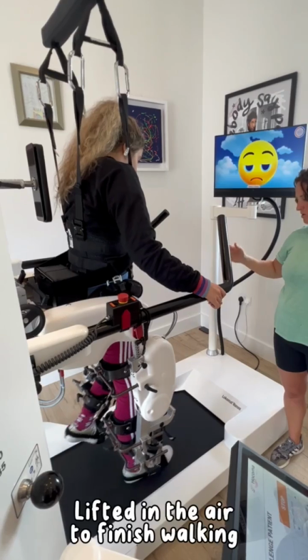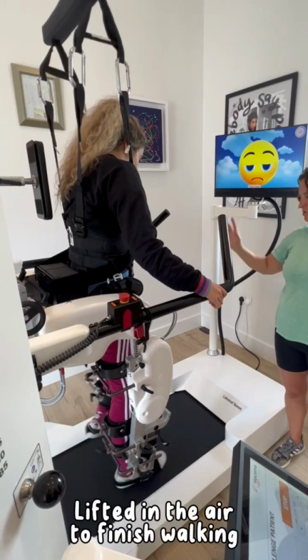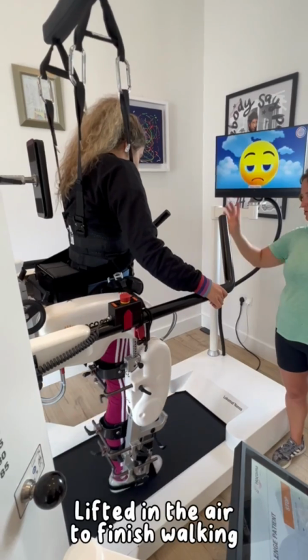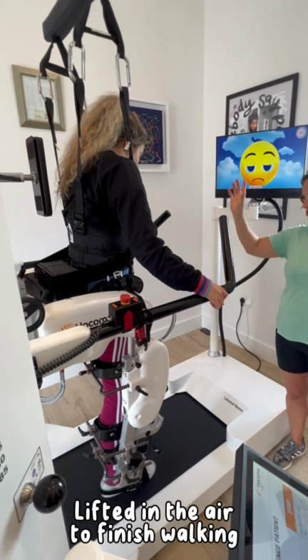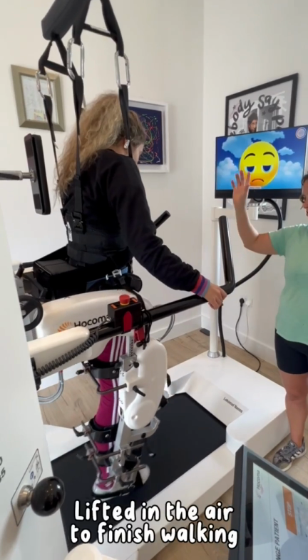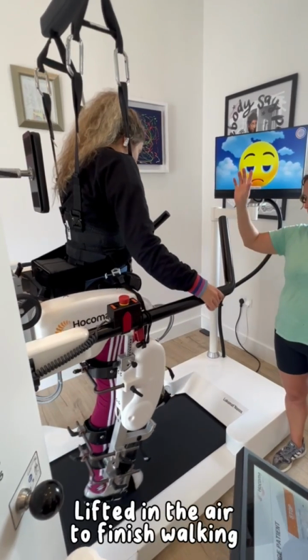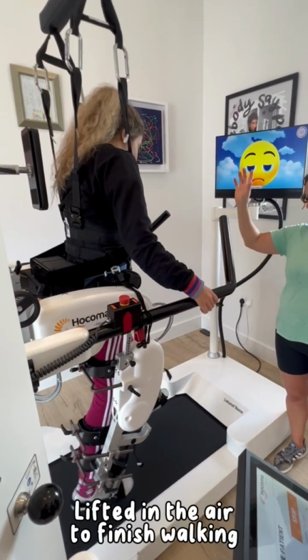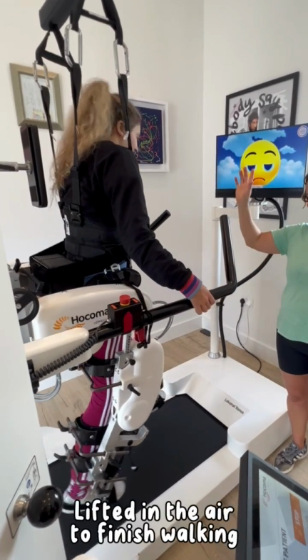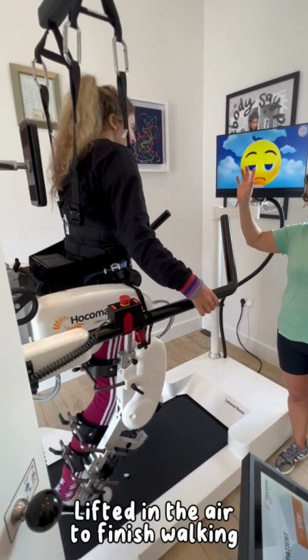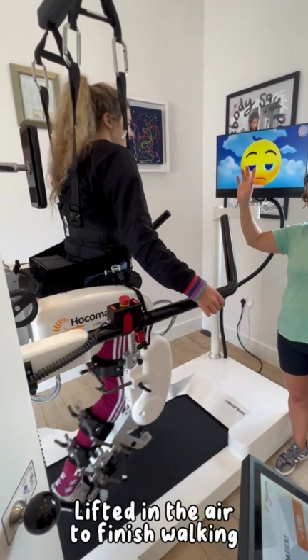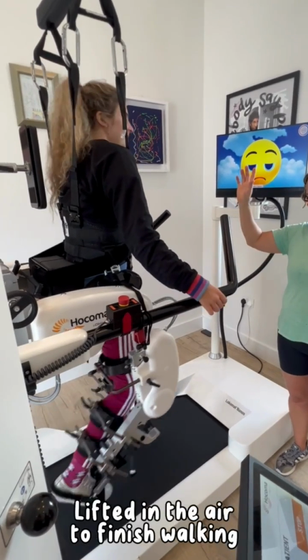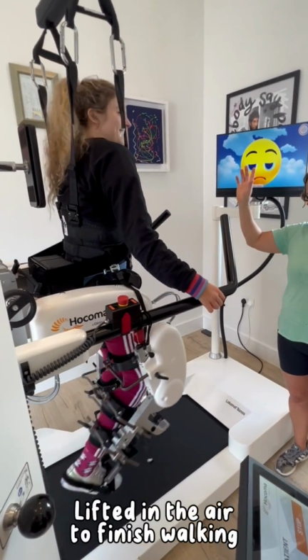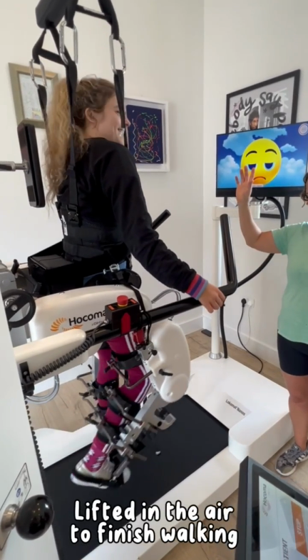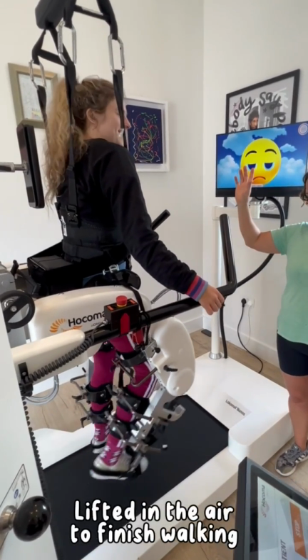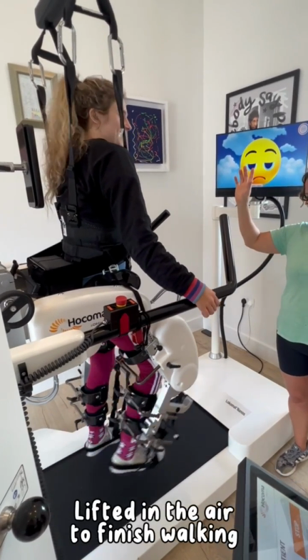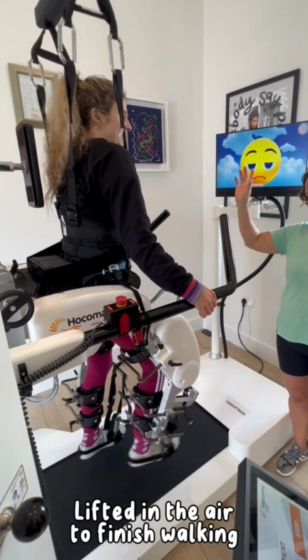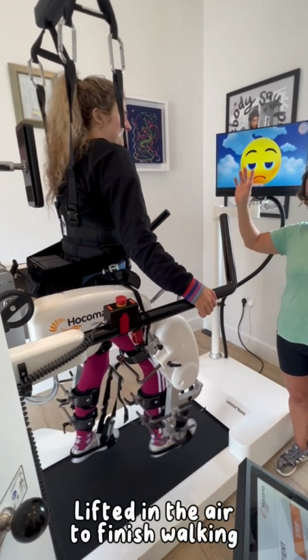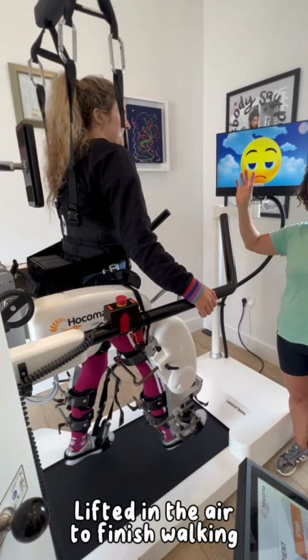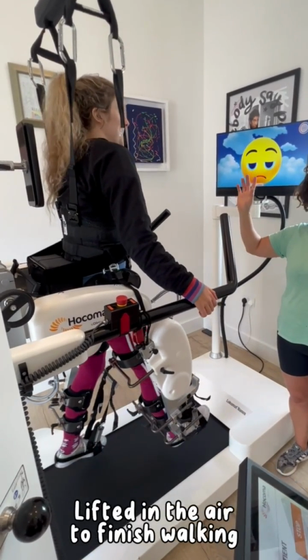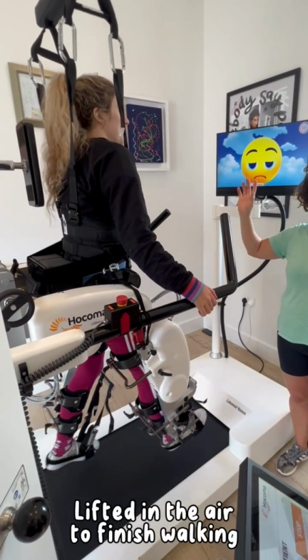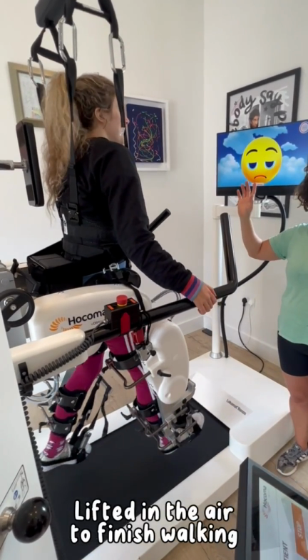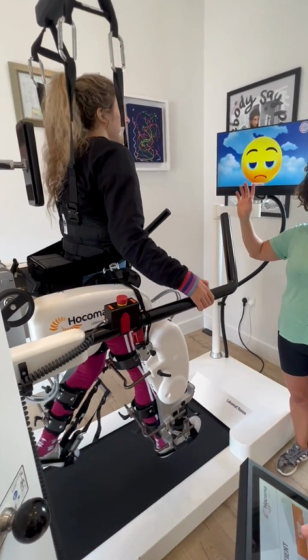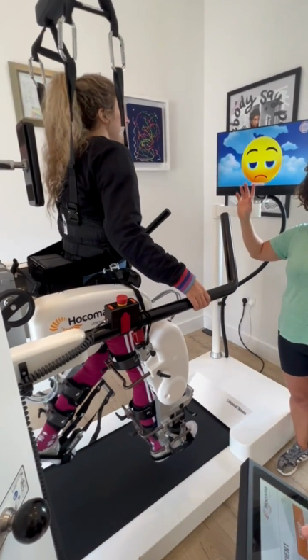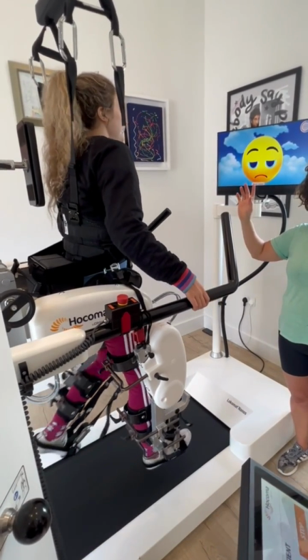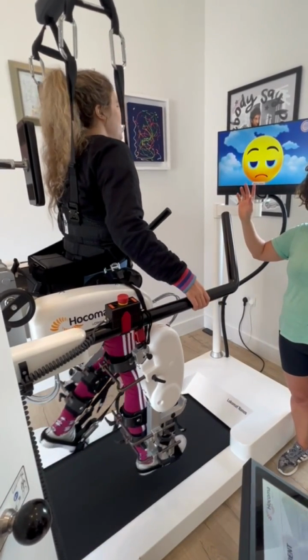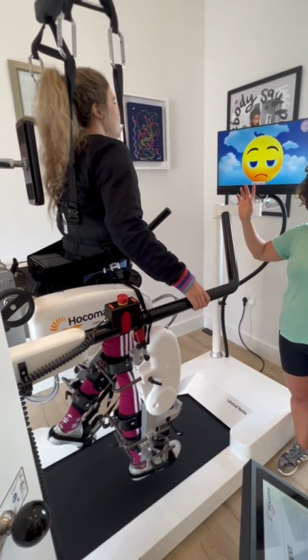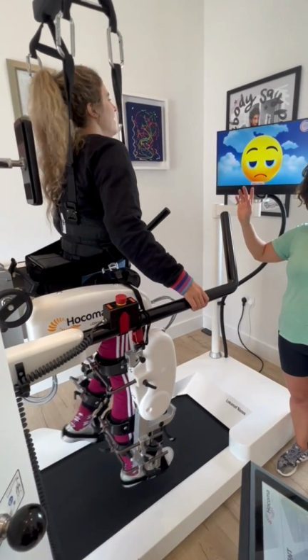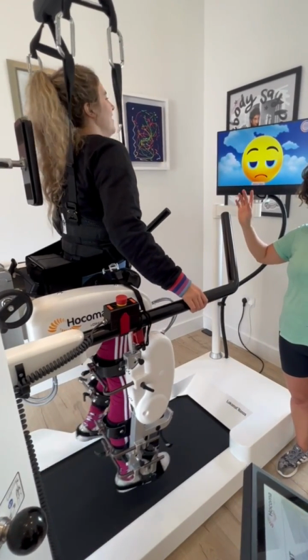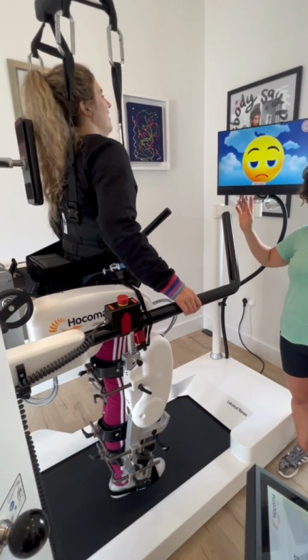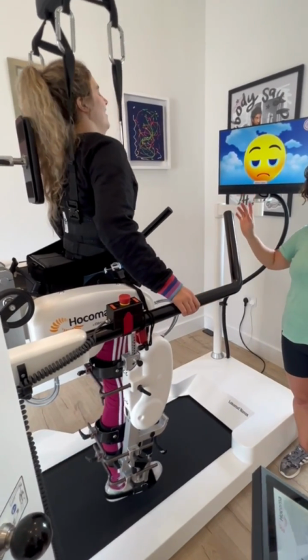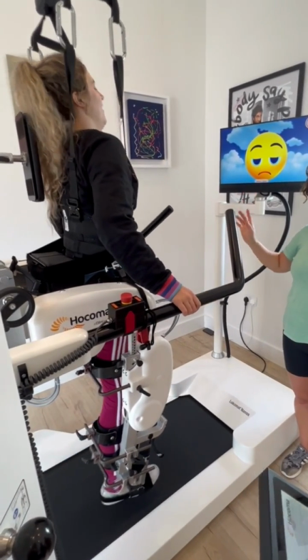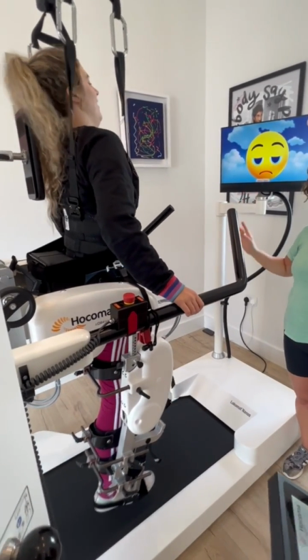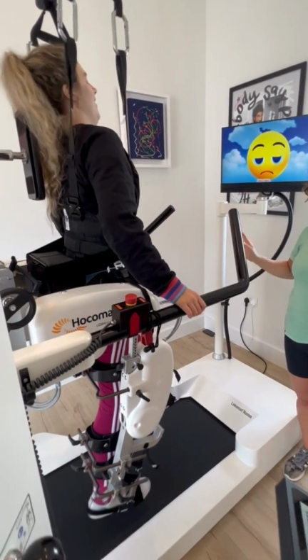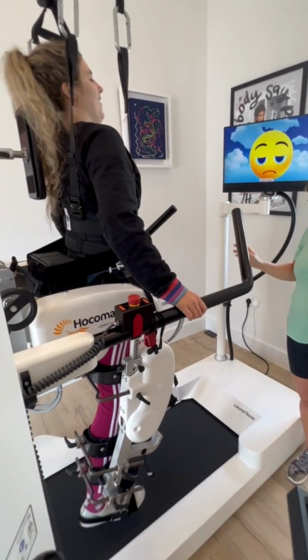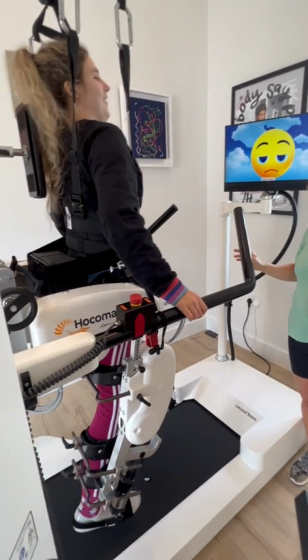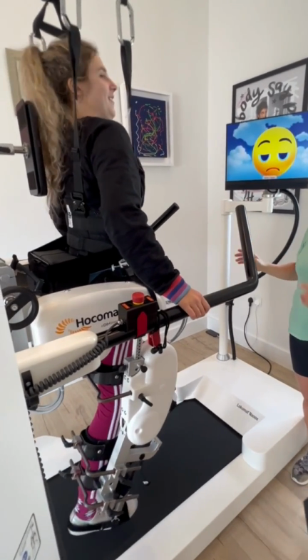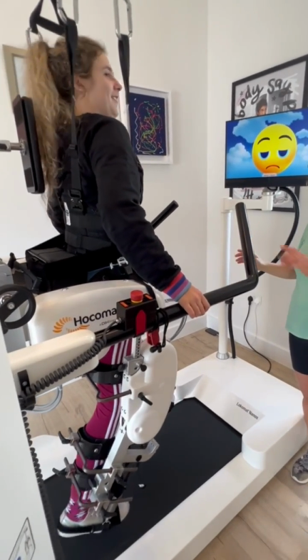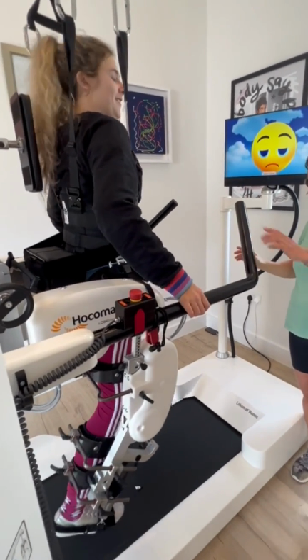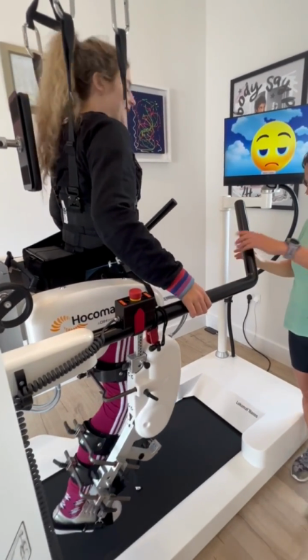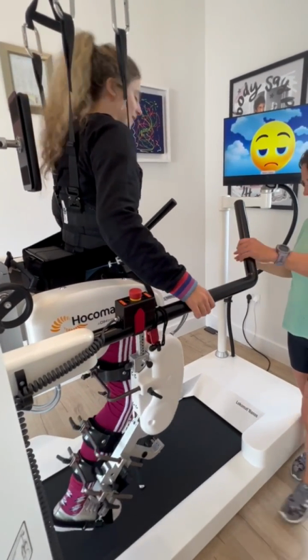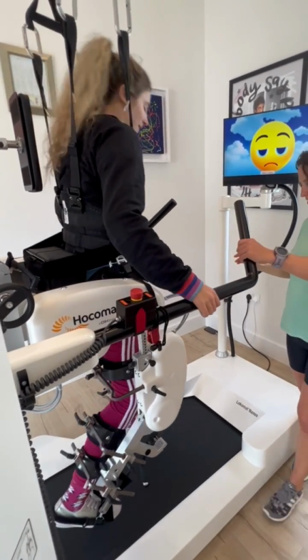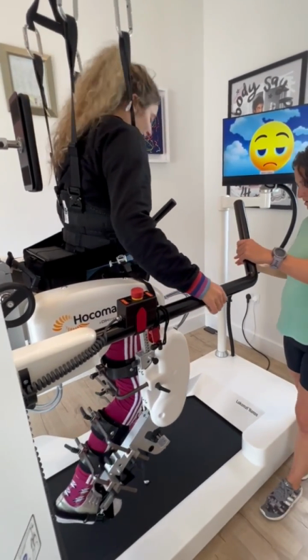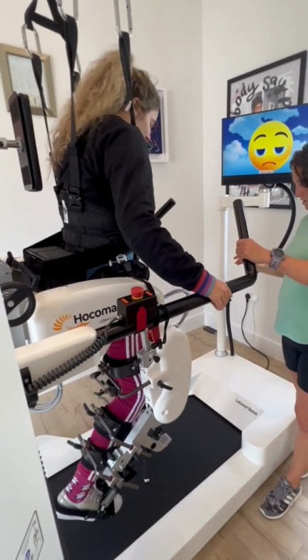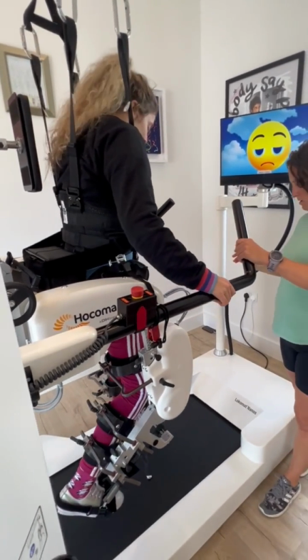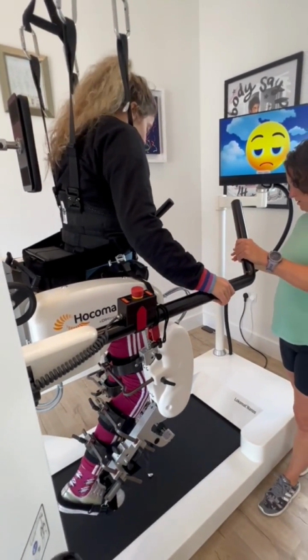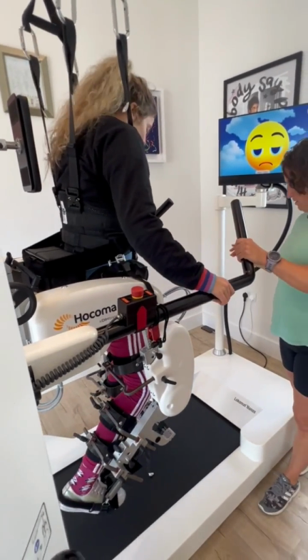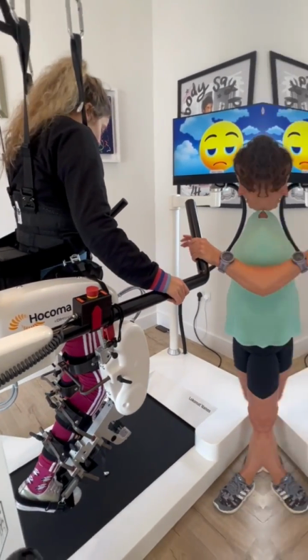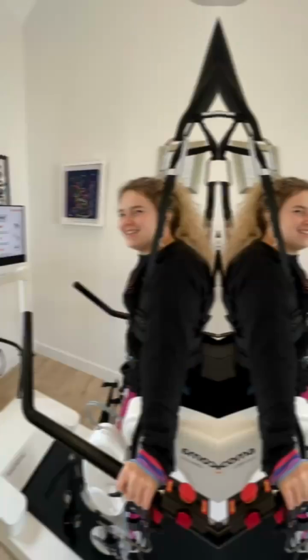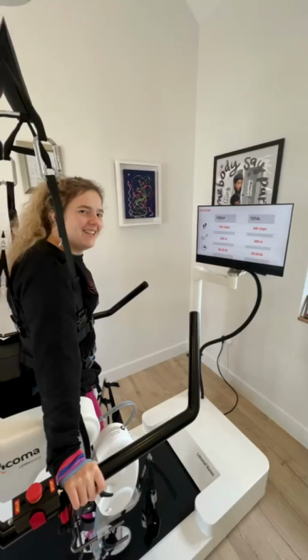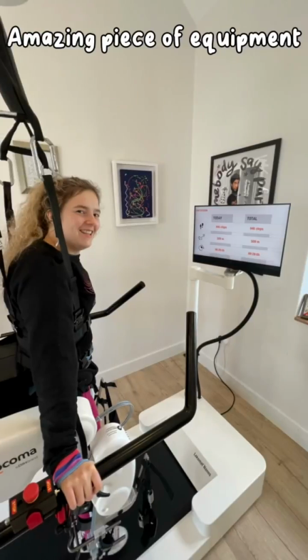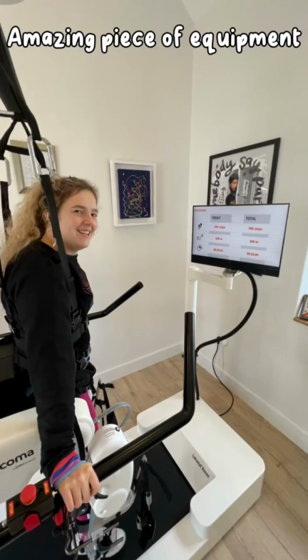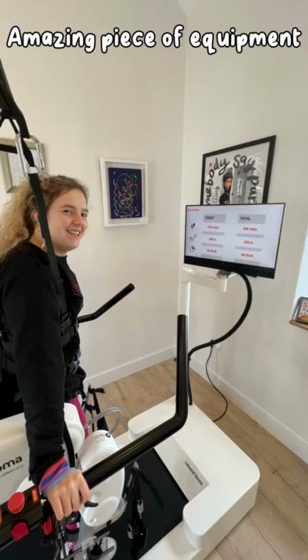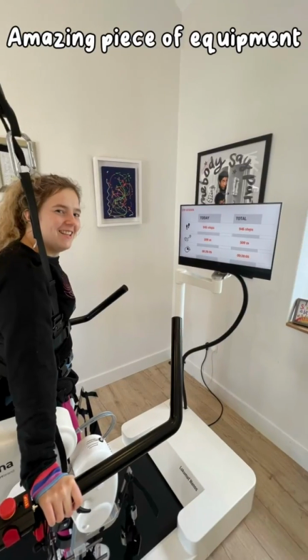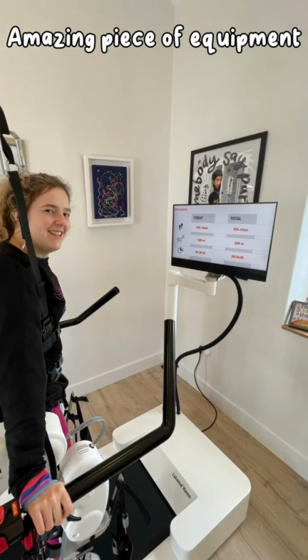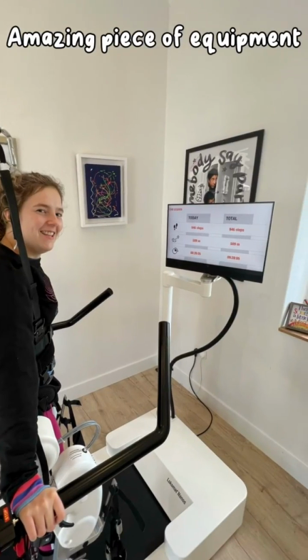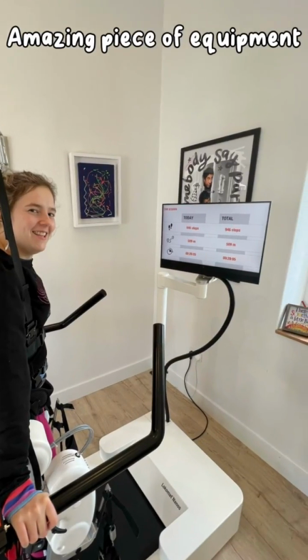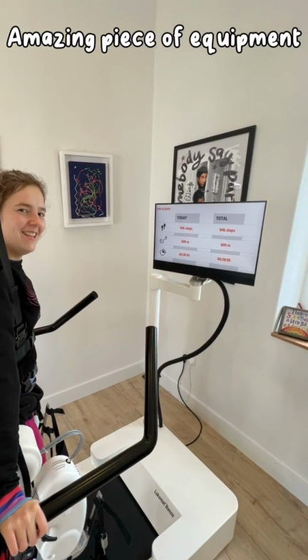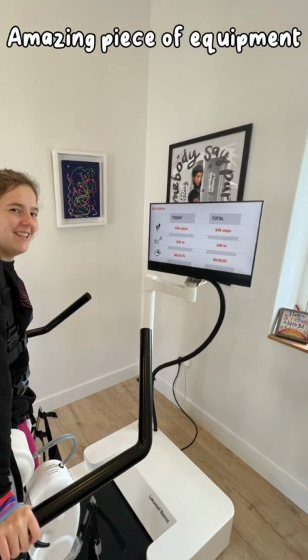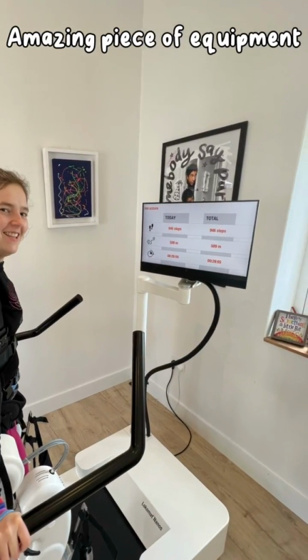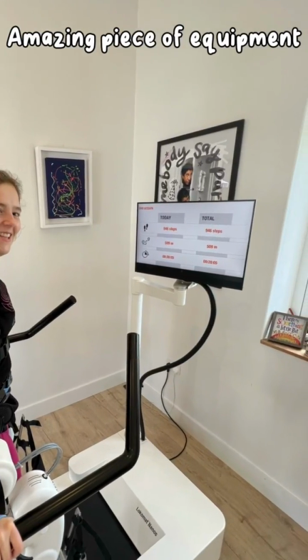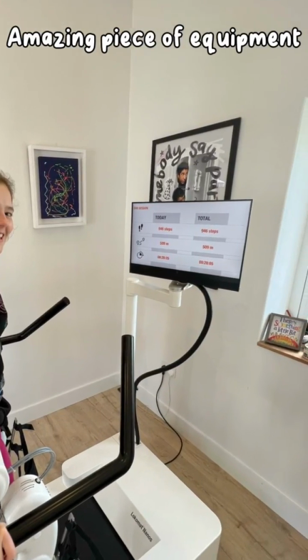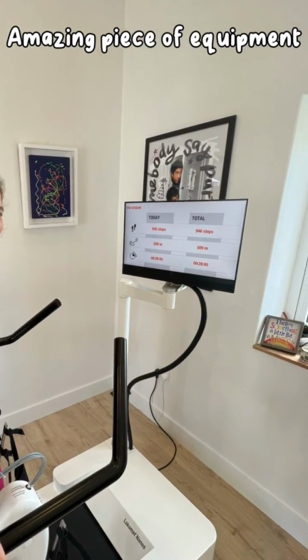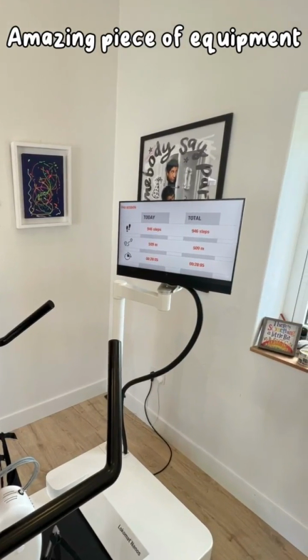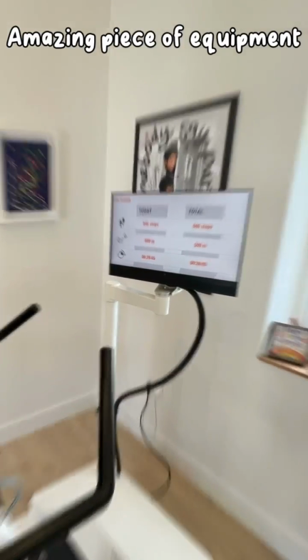Lifted in the air to finish walking. Amazing piece of equipment — we'll be back to work.